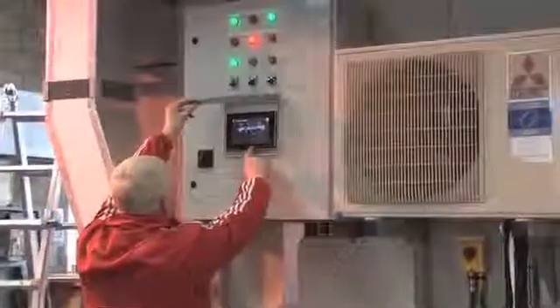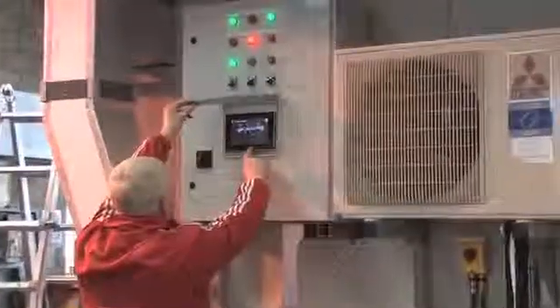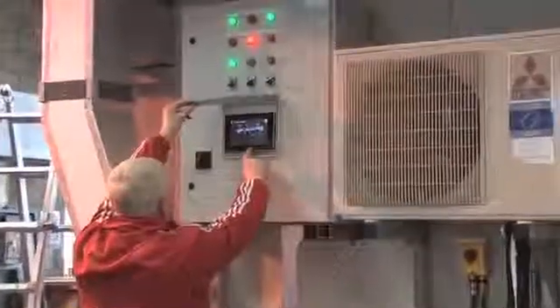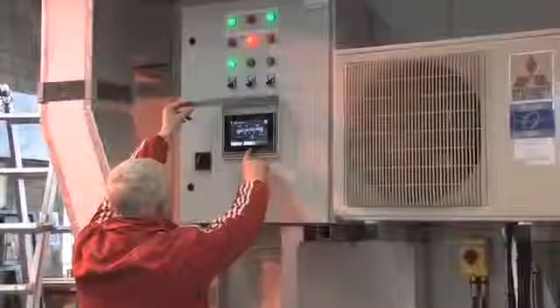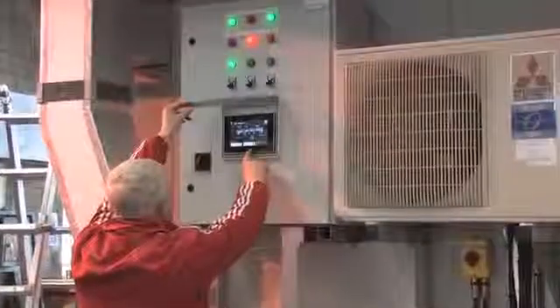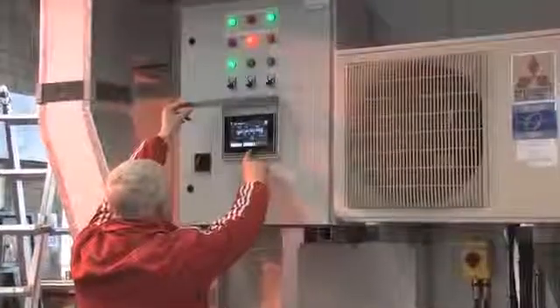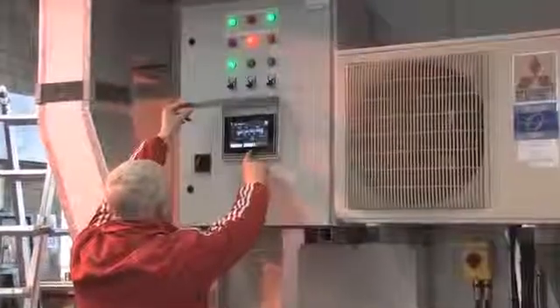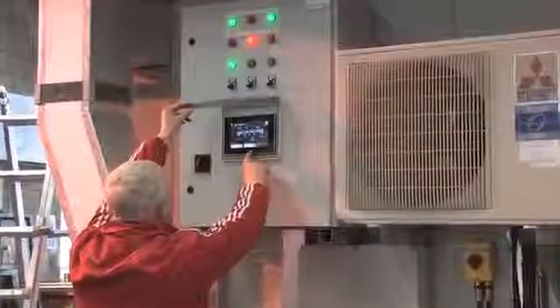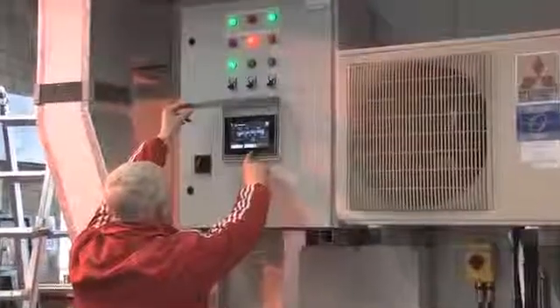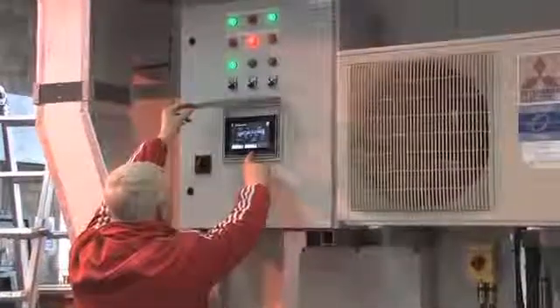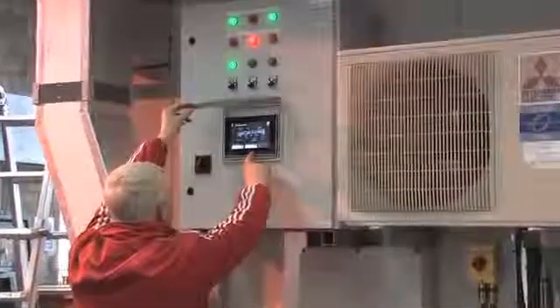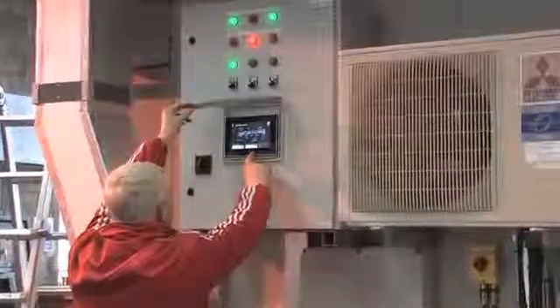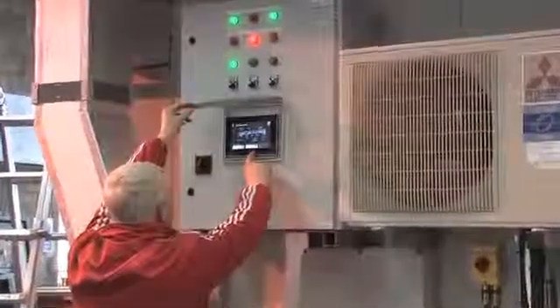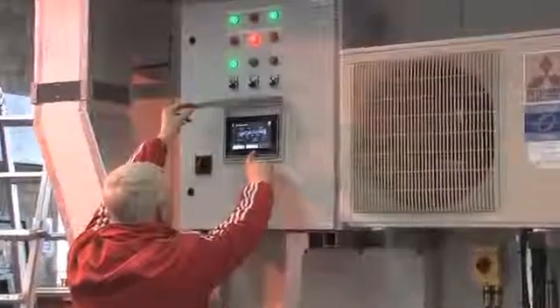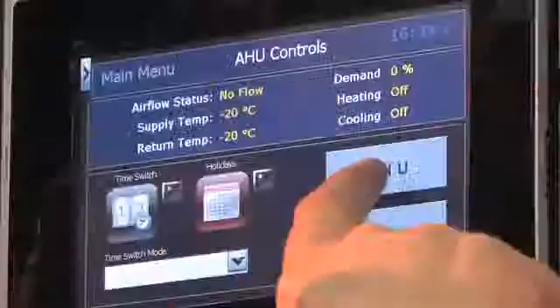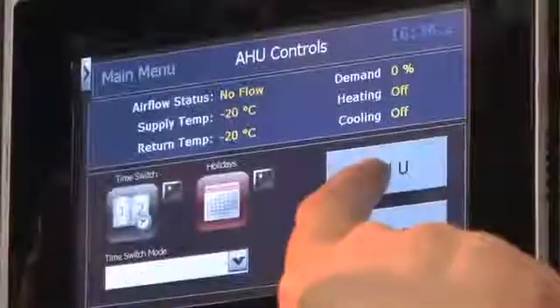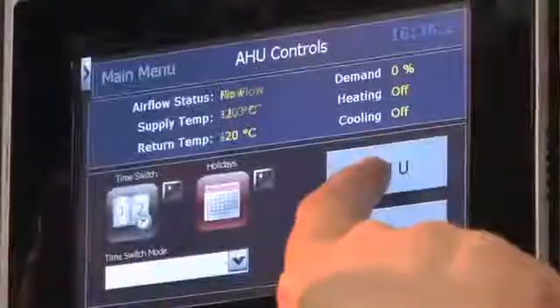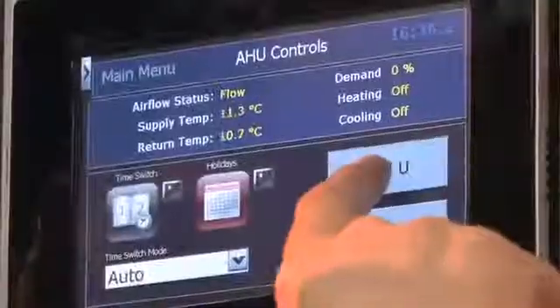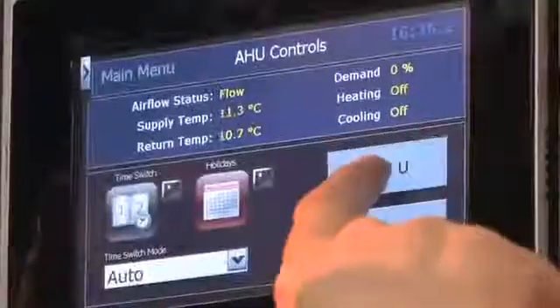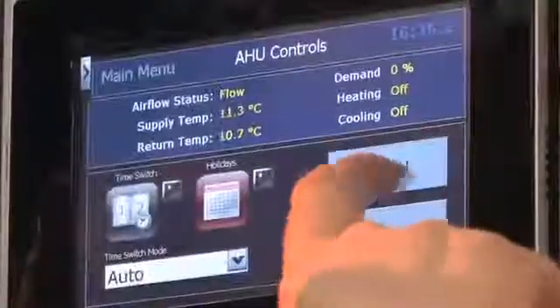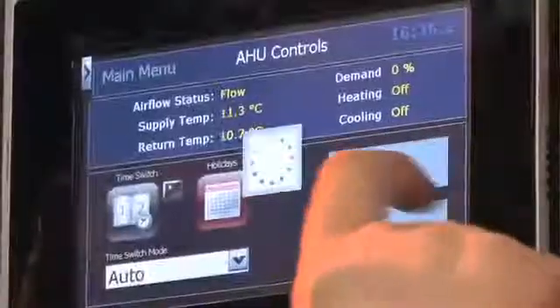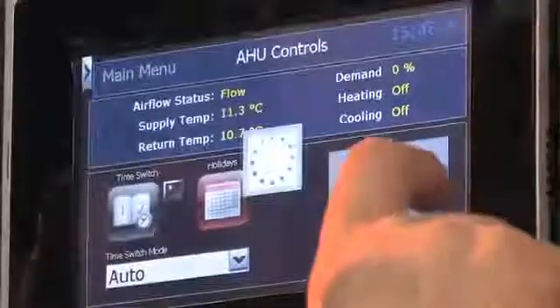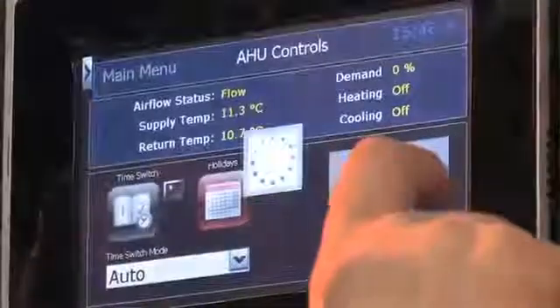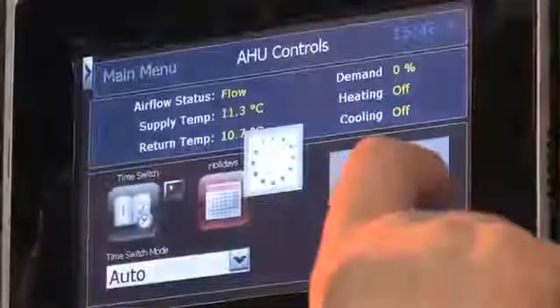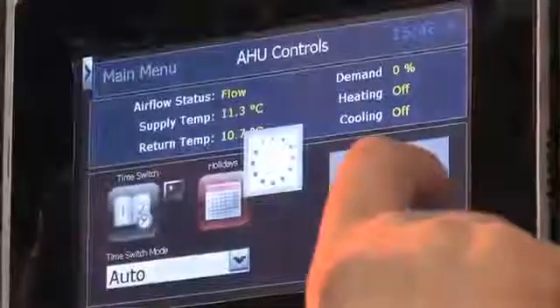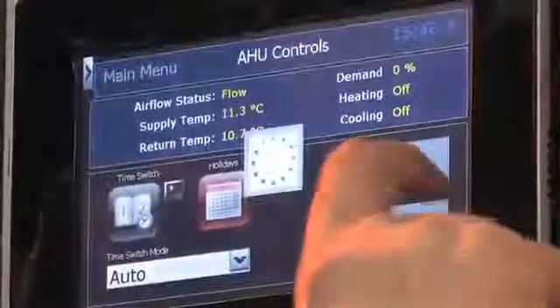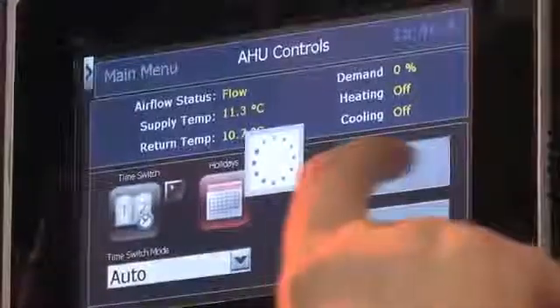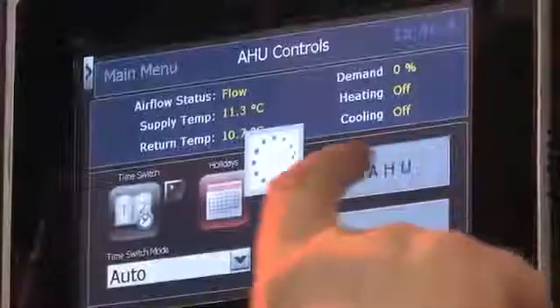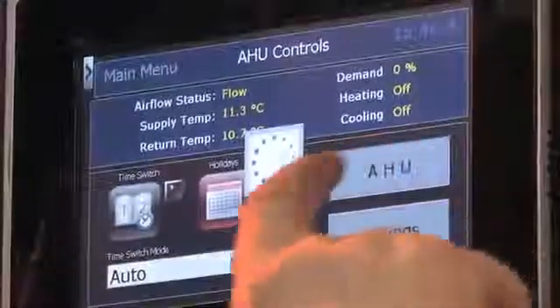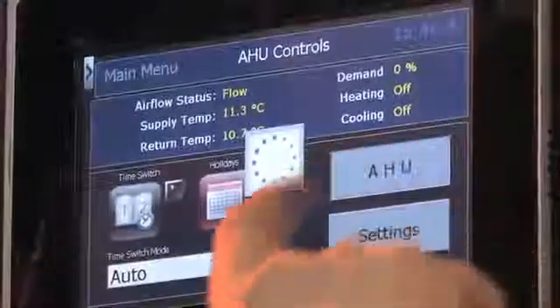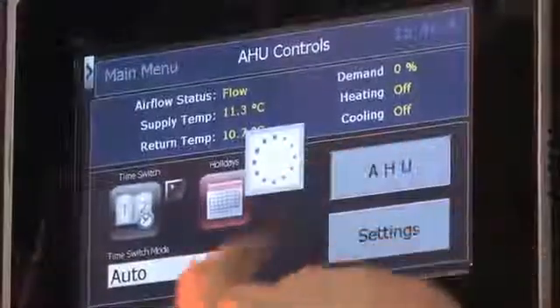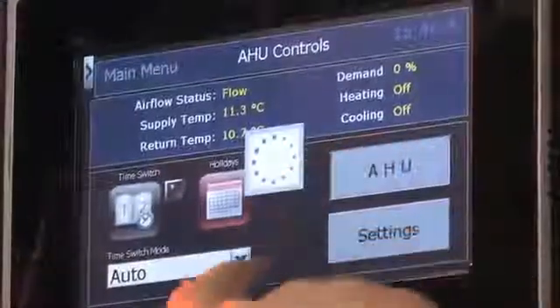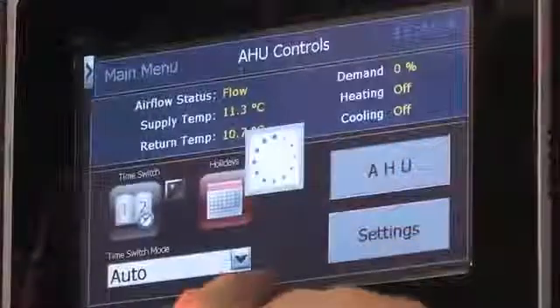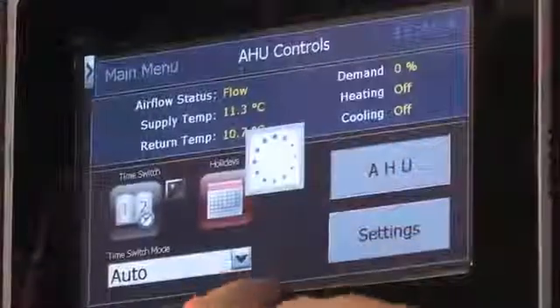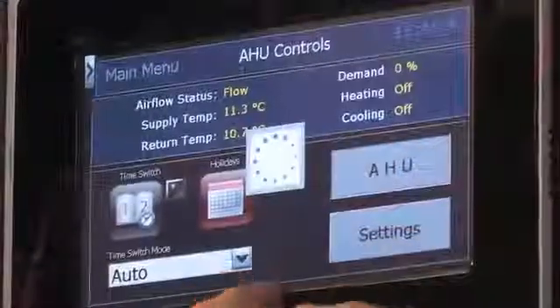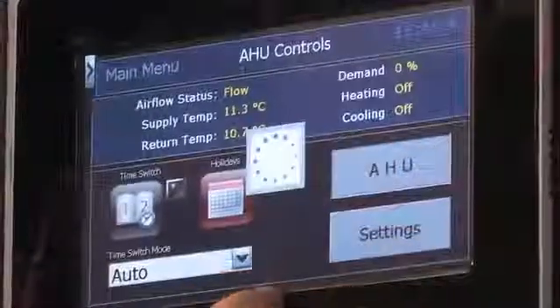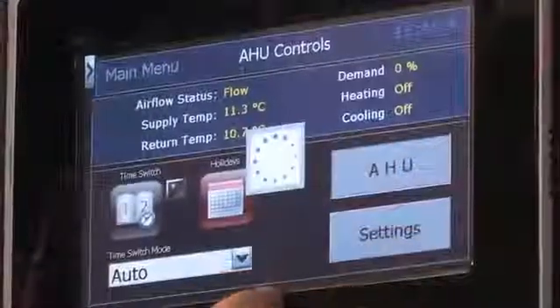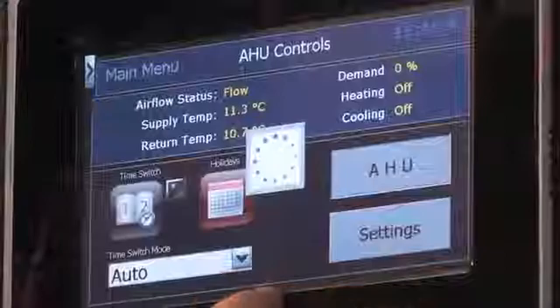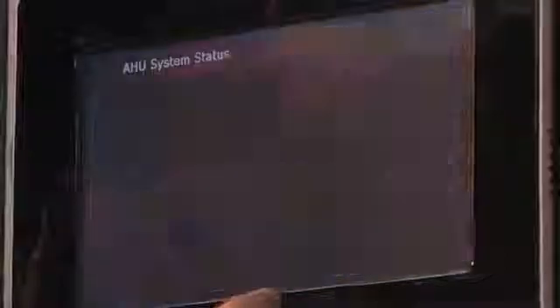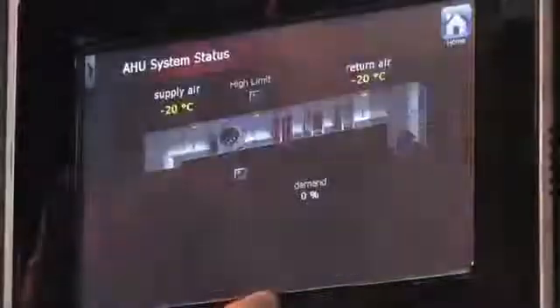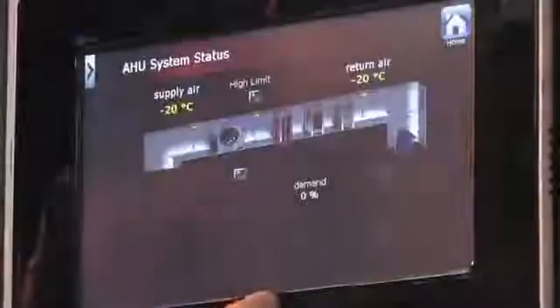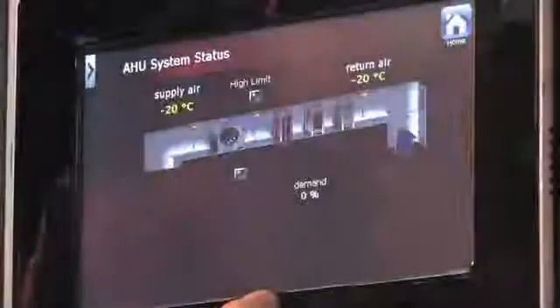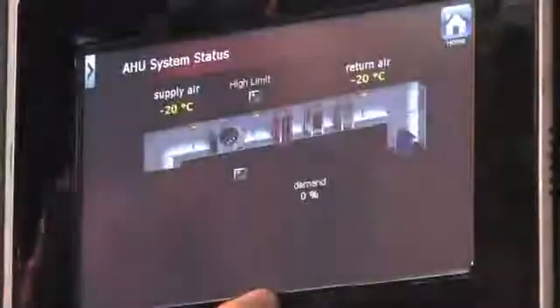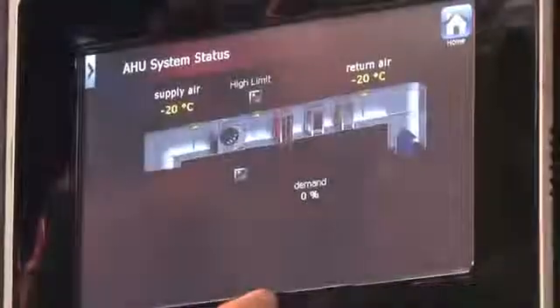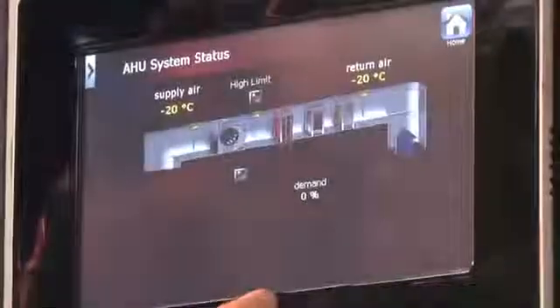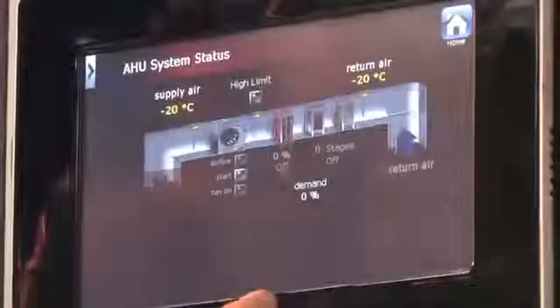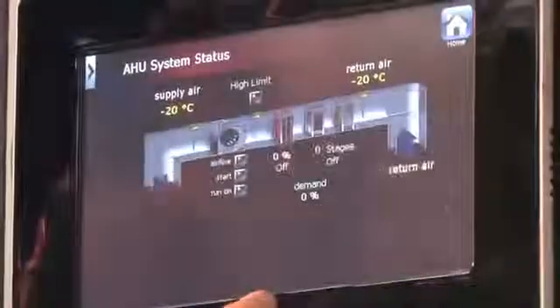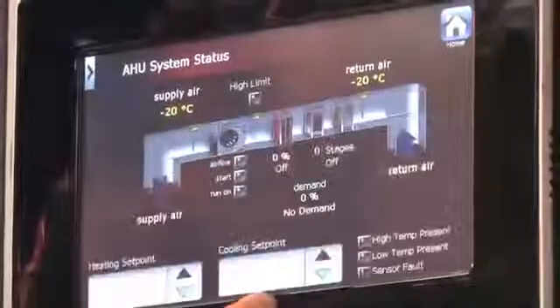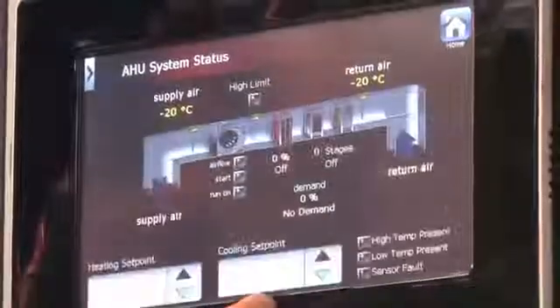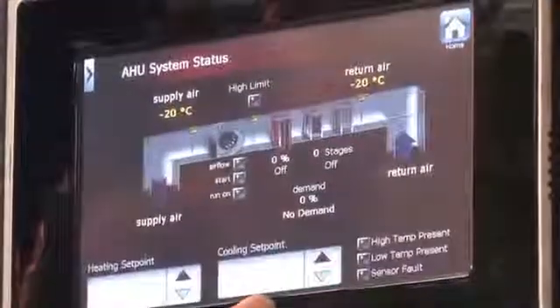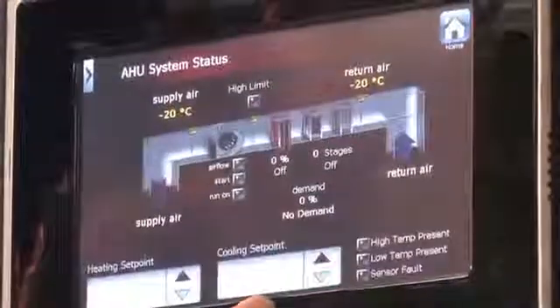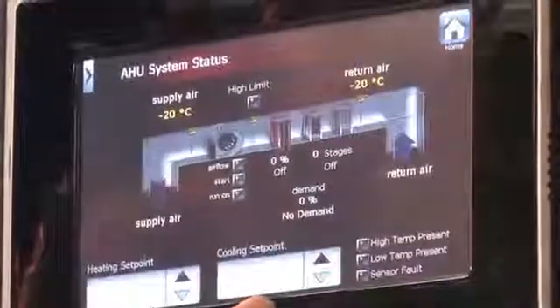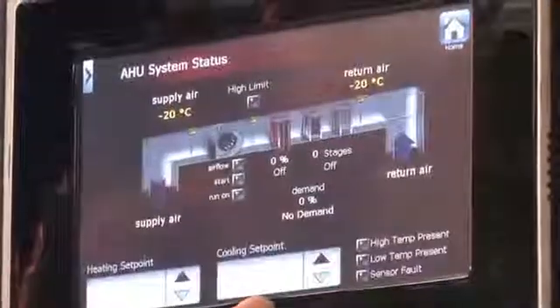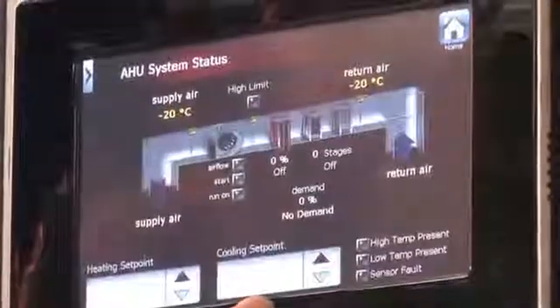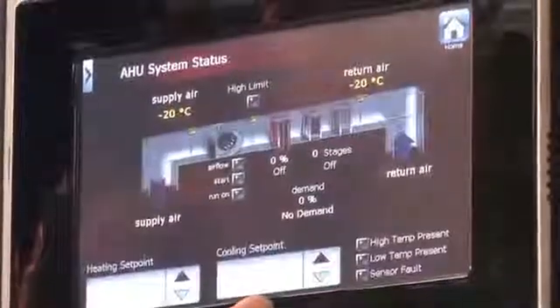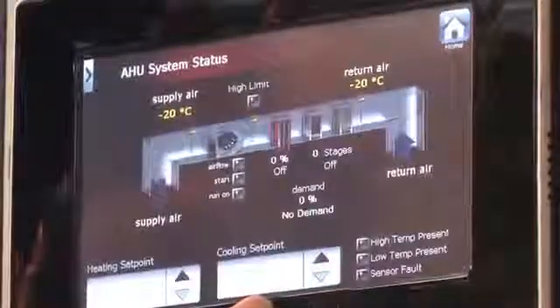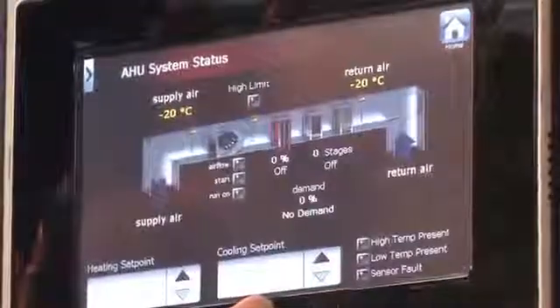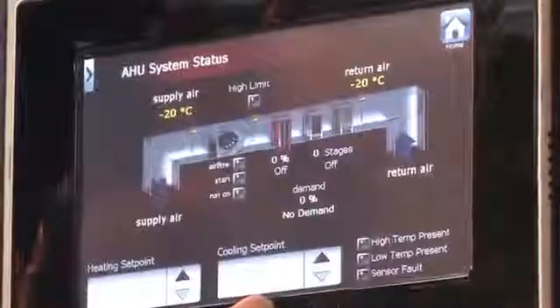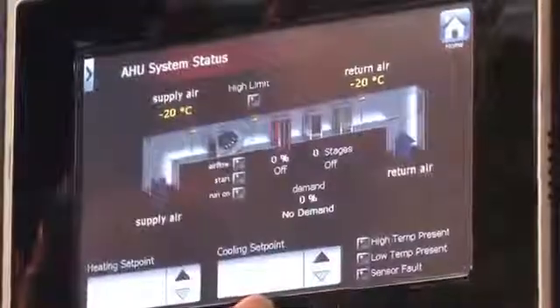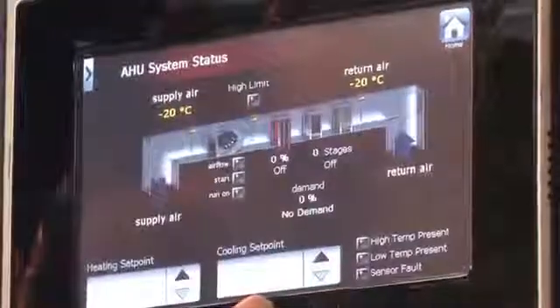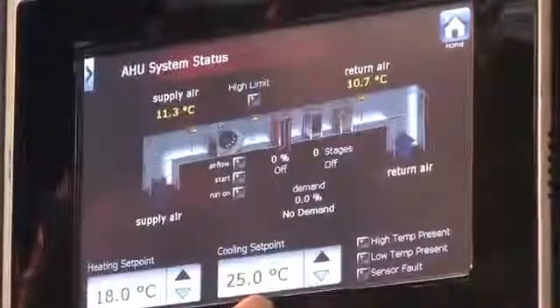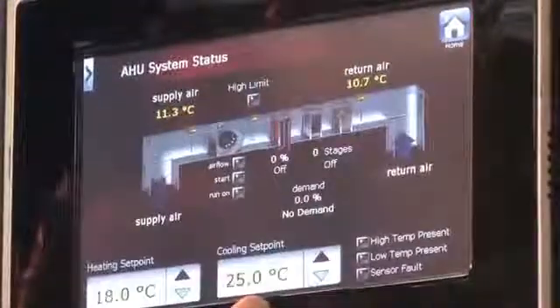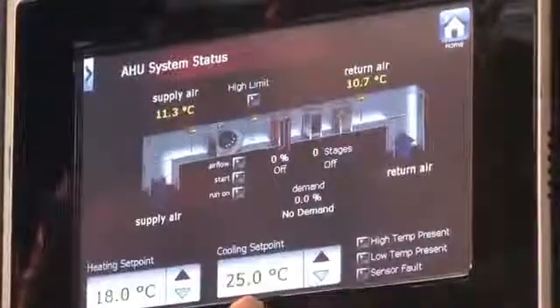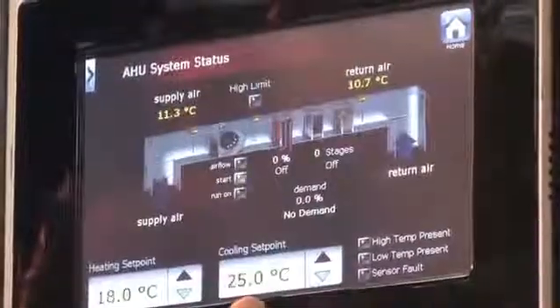The unit is air-conditioned to maintain temperatures between 15 degrees Celsius to 25 degrees Celsius.